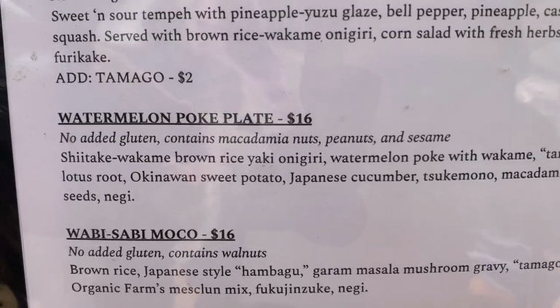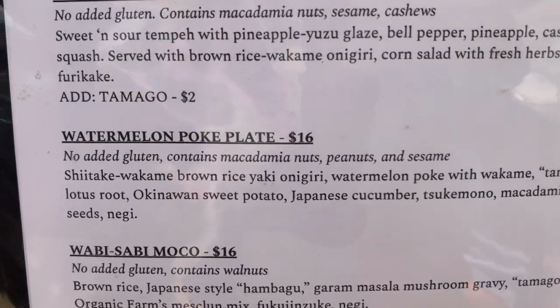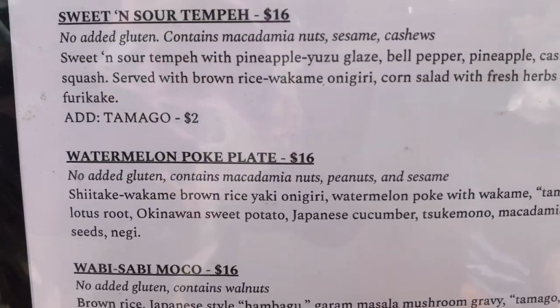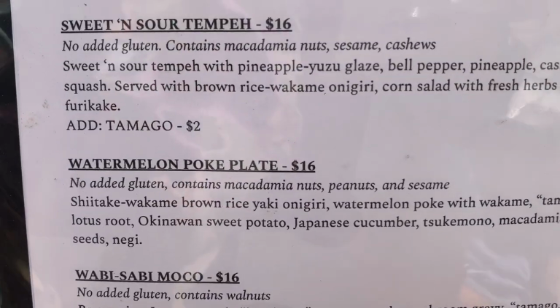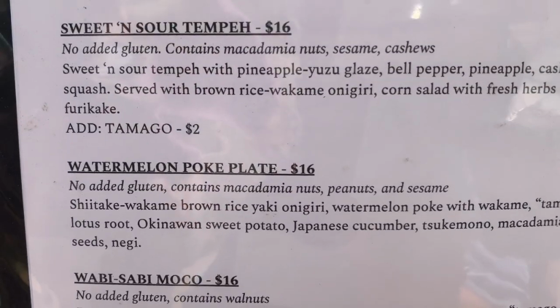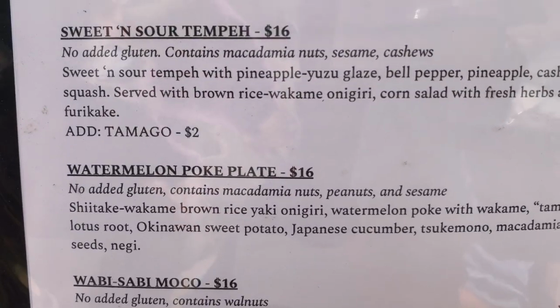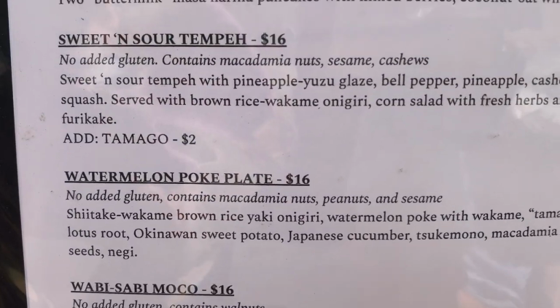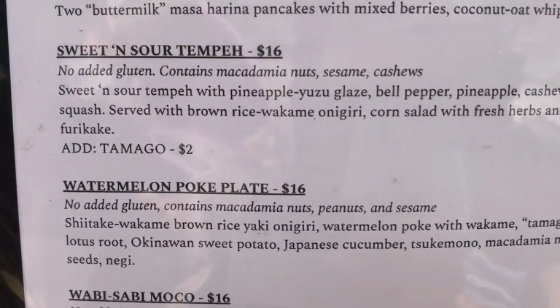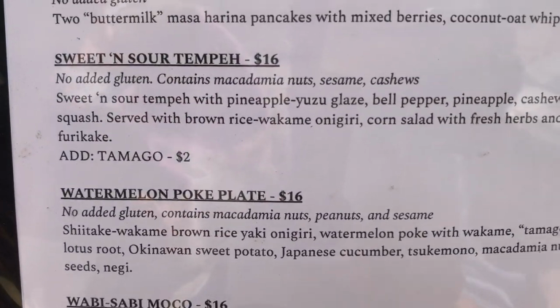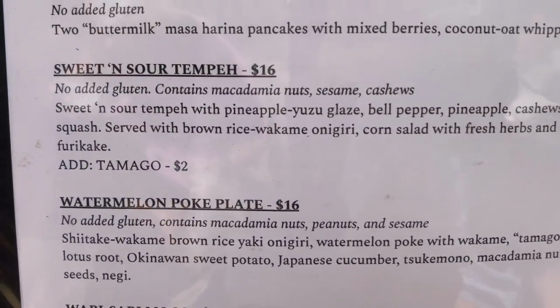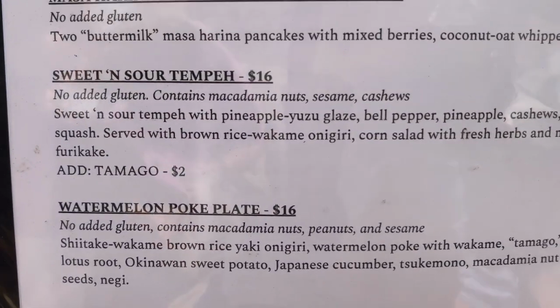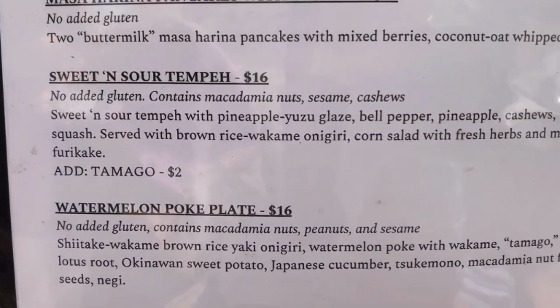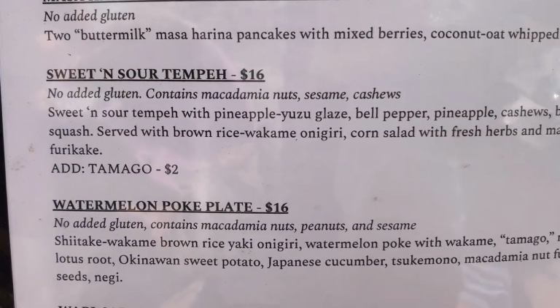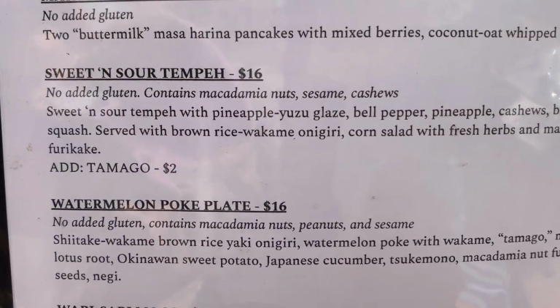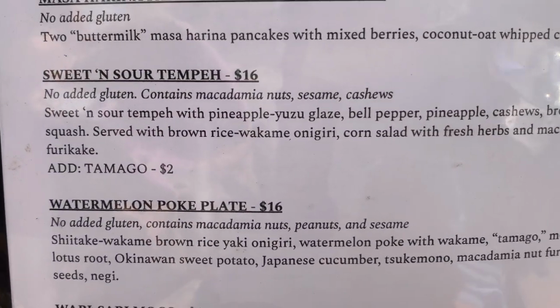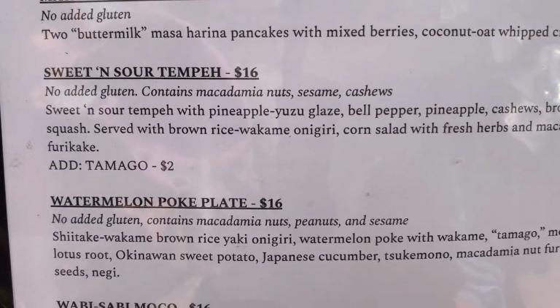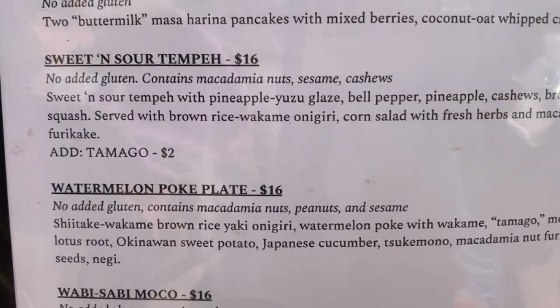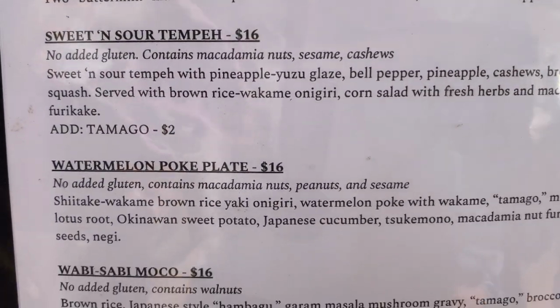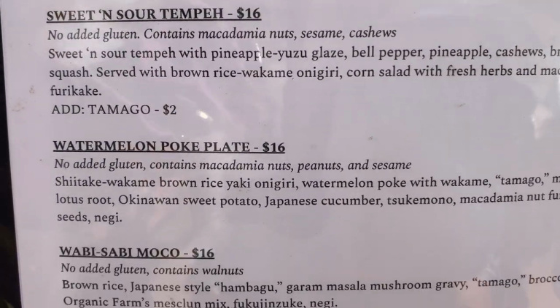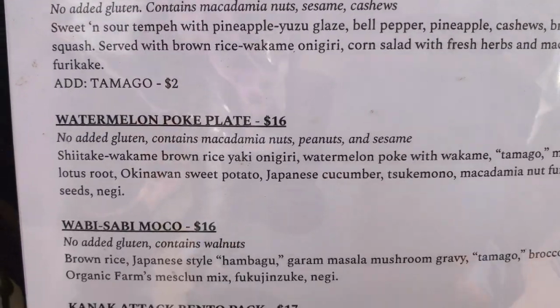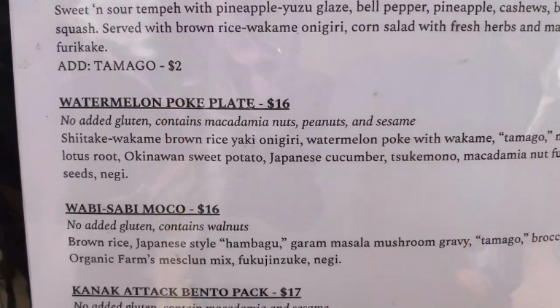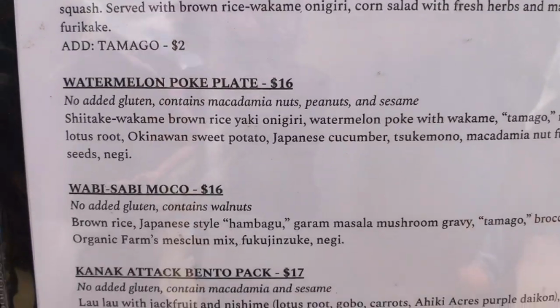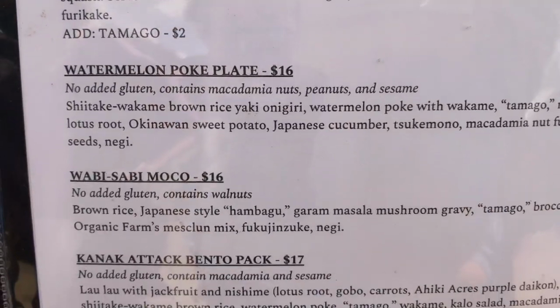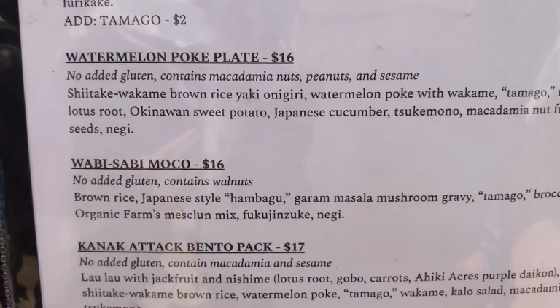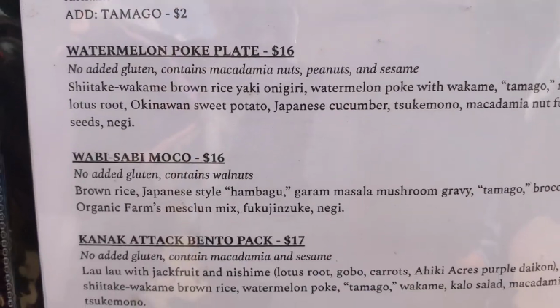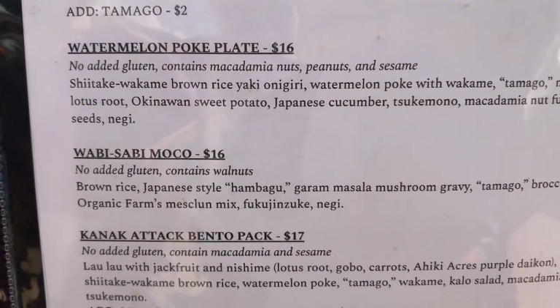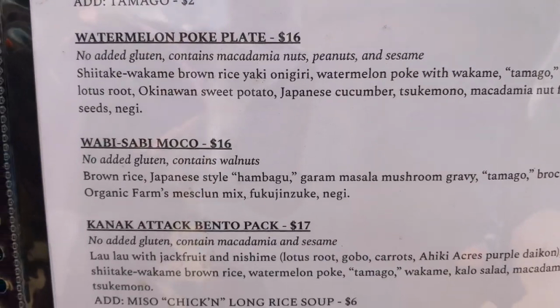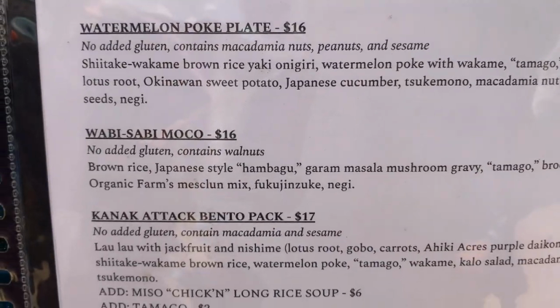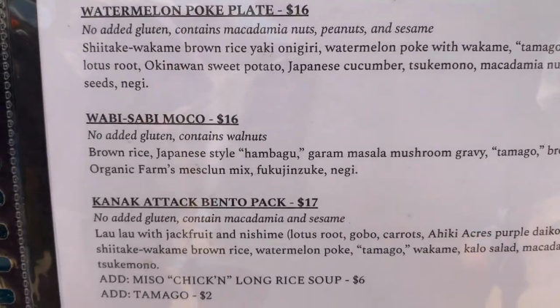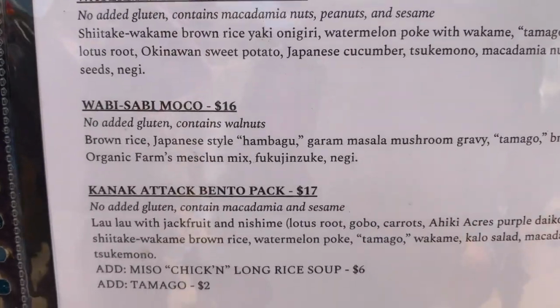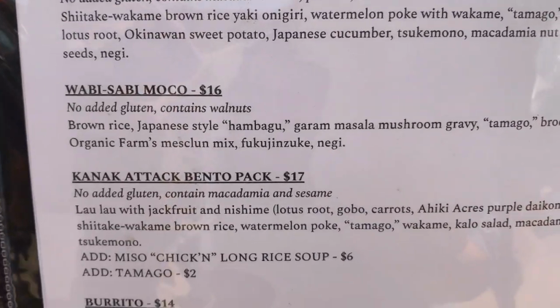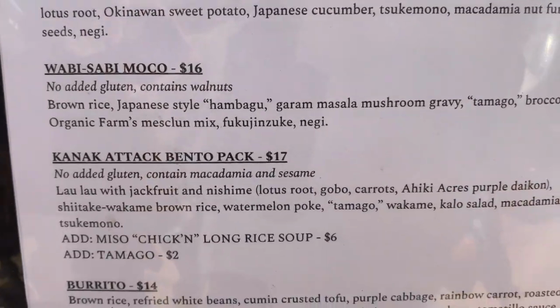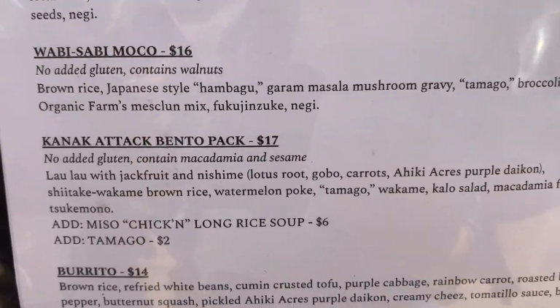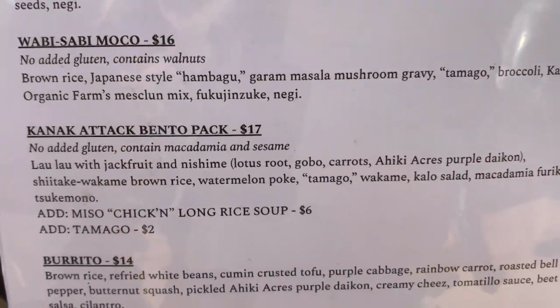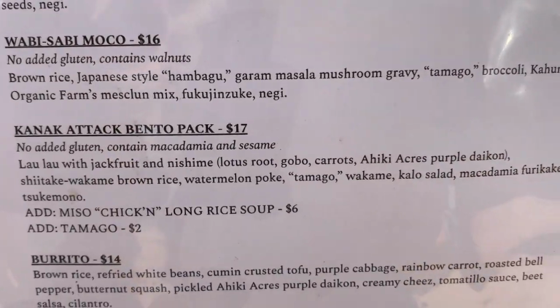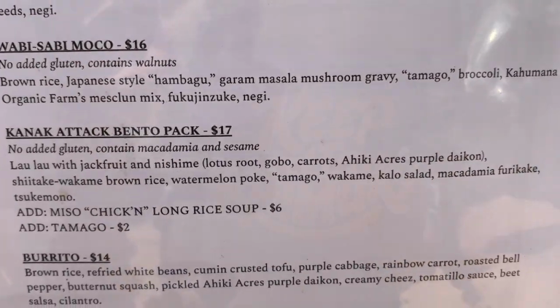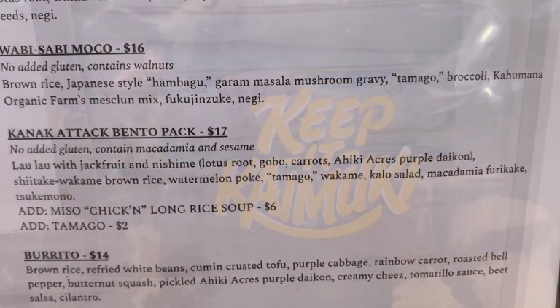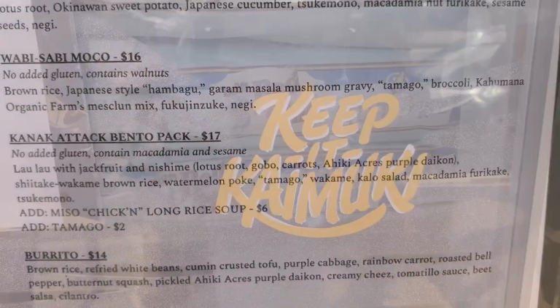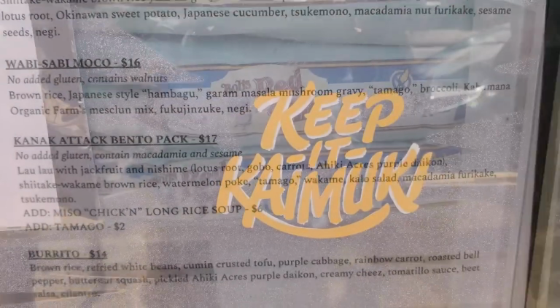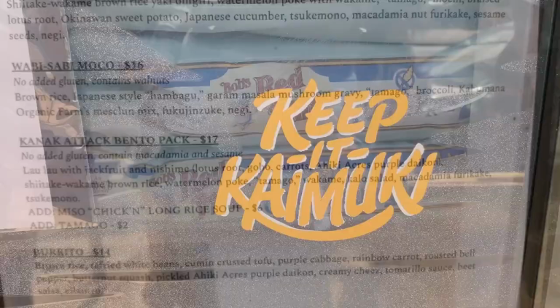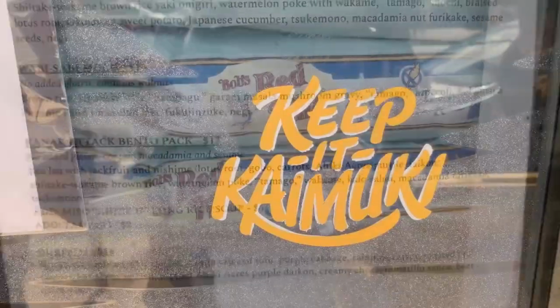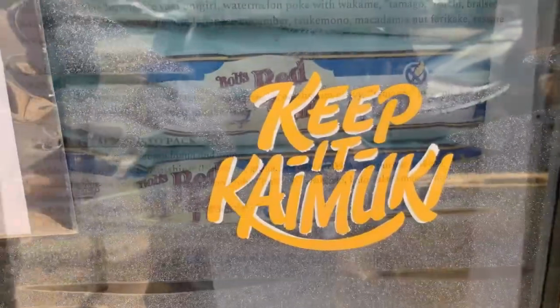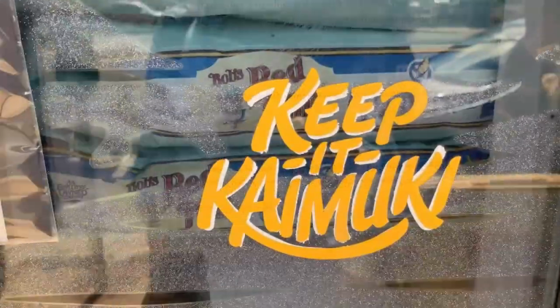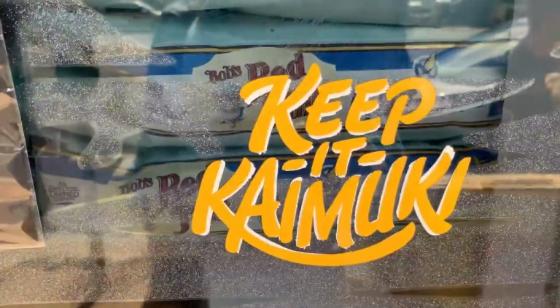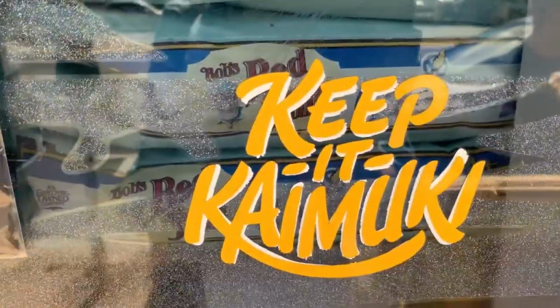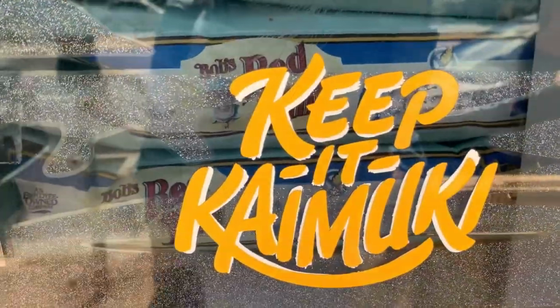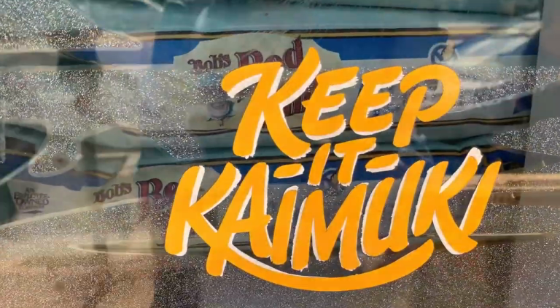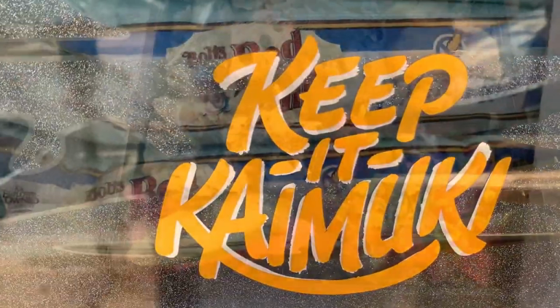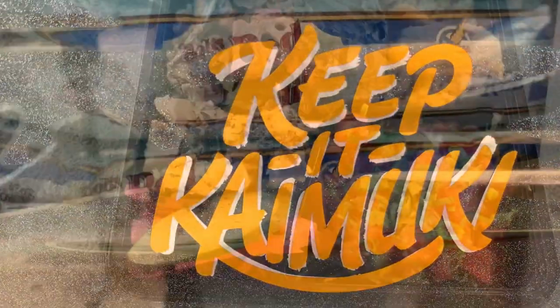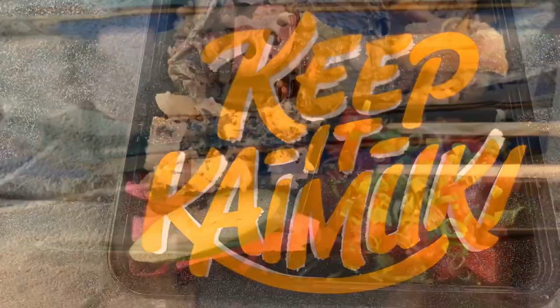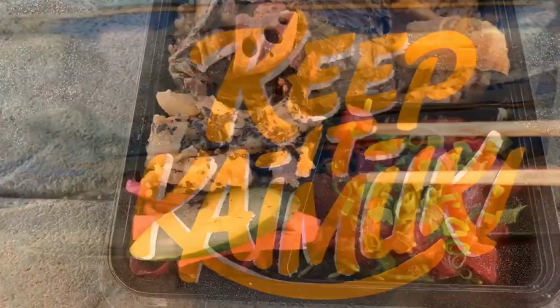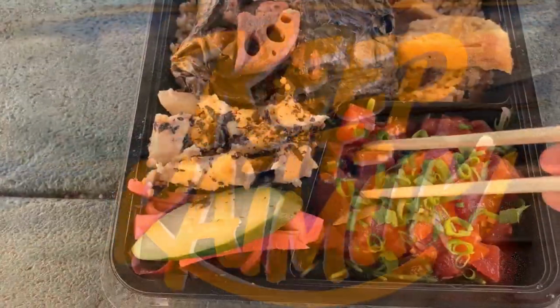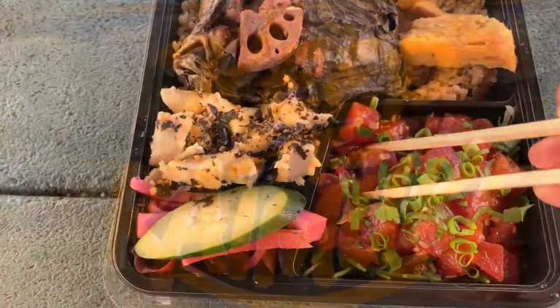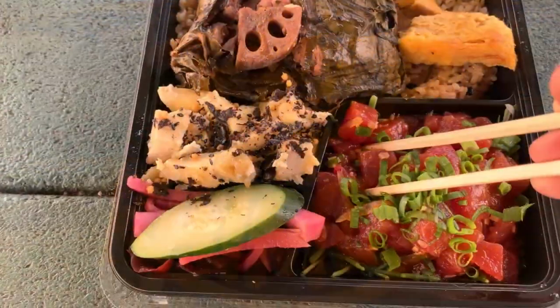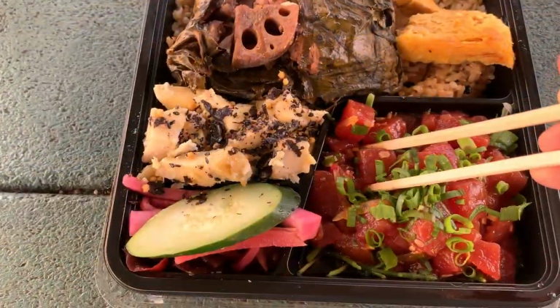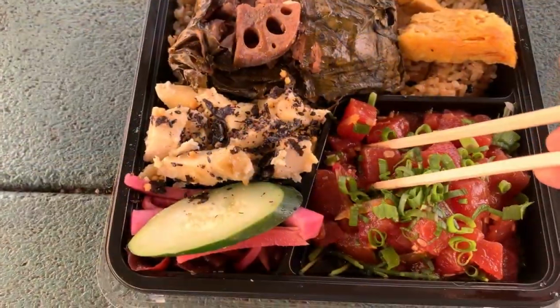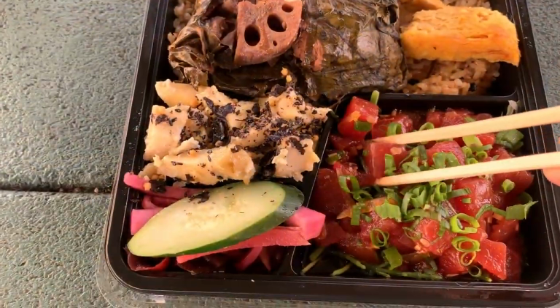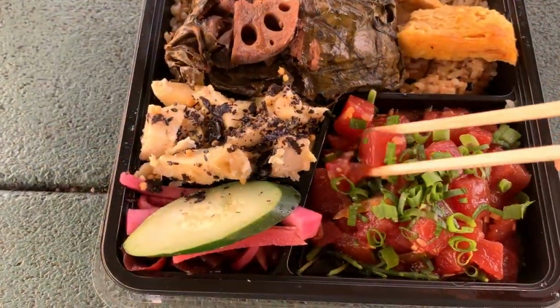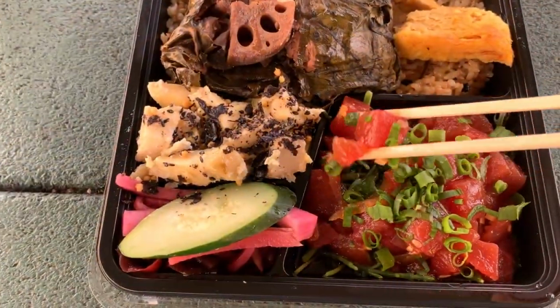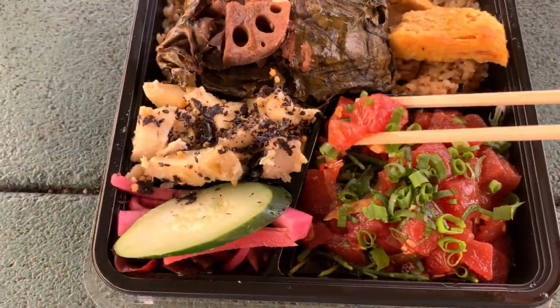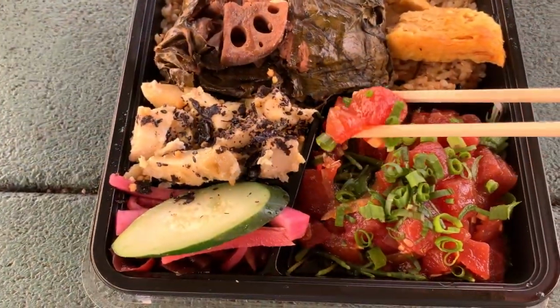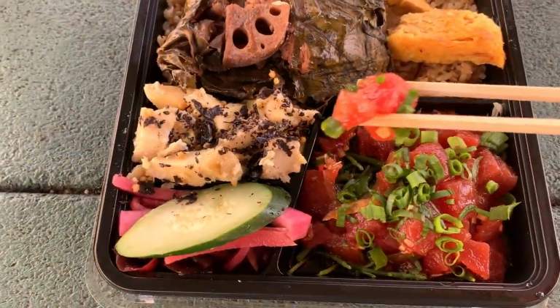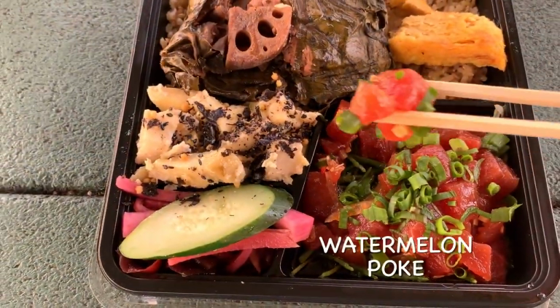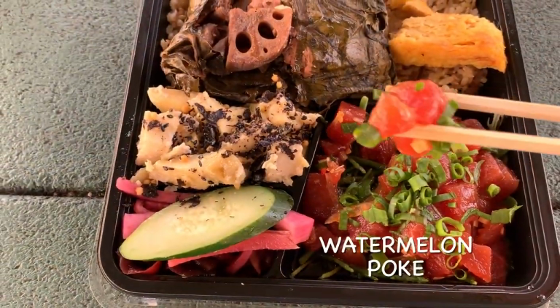Whatever you get, you're going to be super happy. So don't be shy, and if you haven't had it before, give it a try.